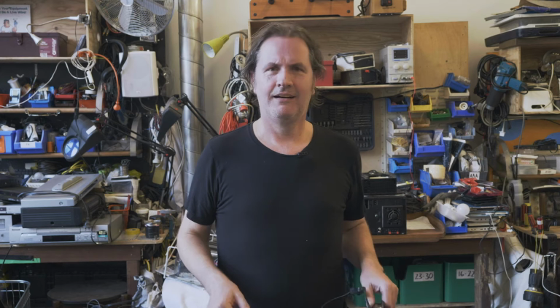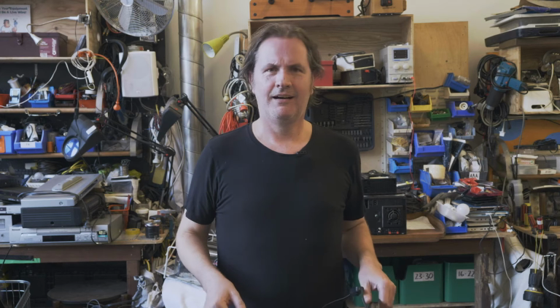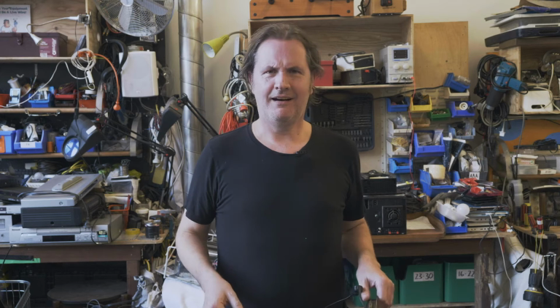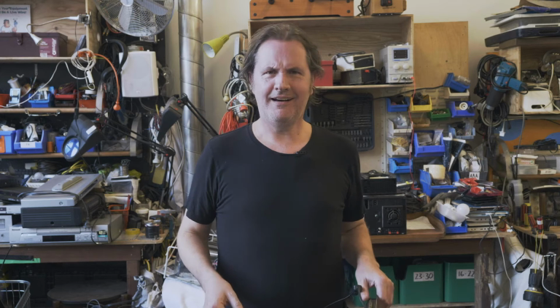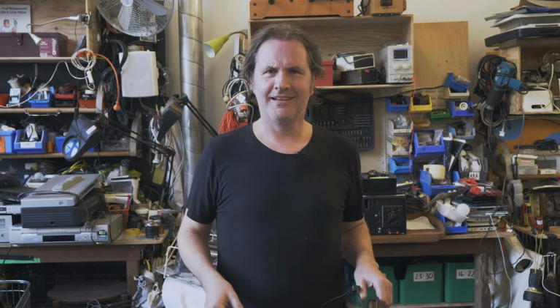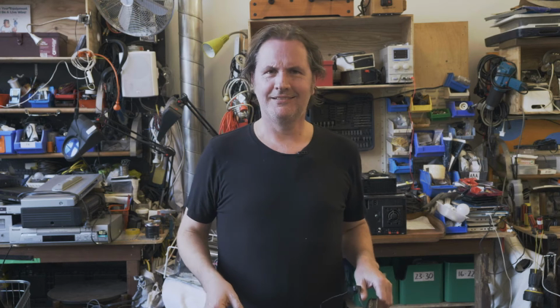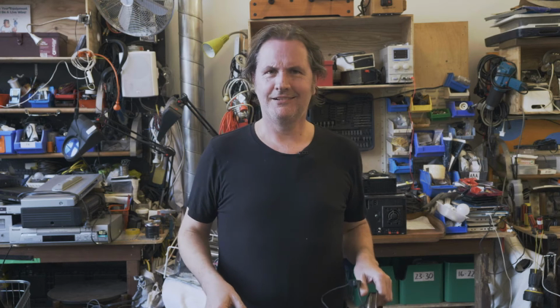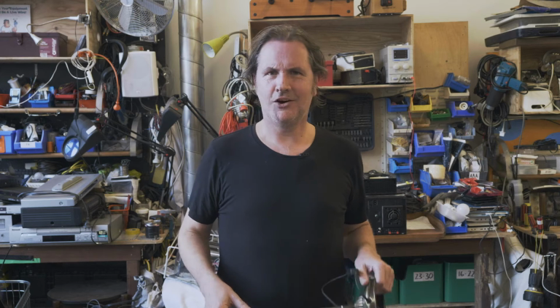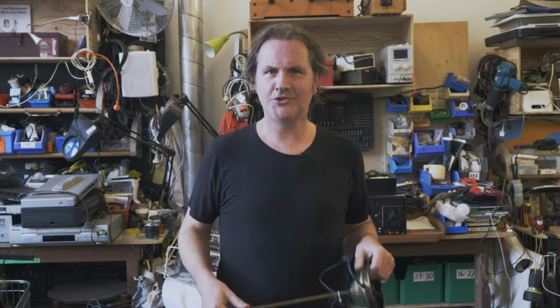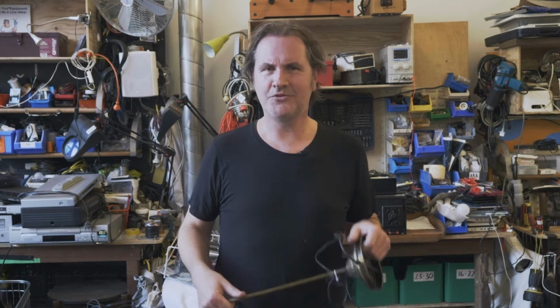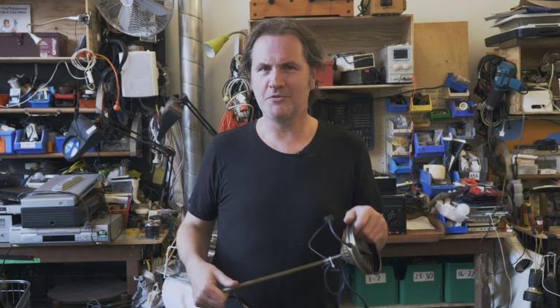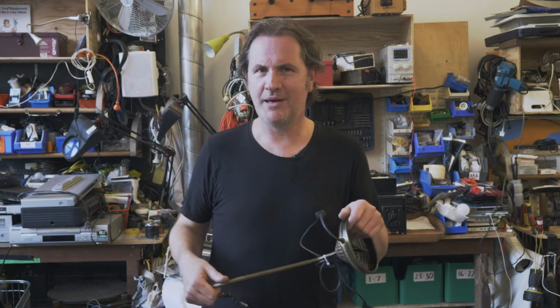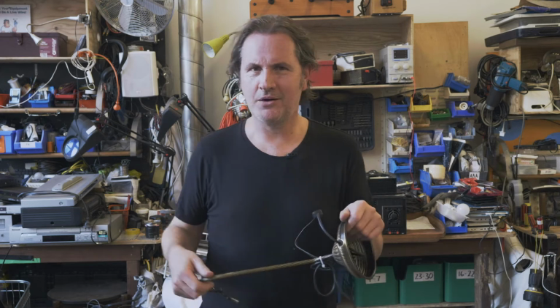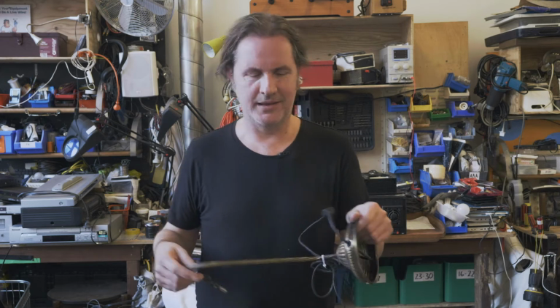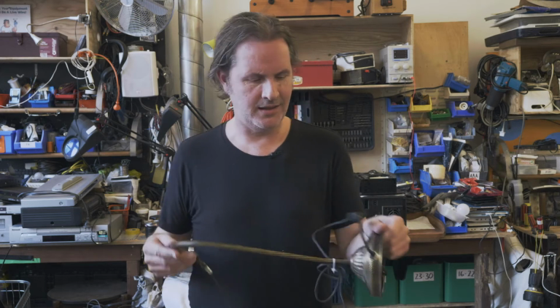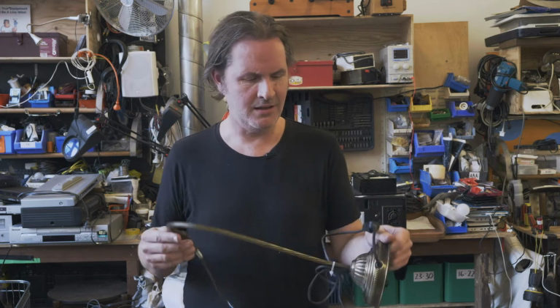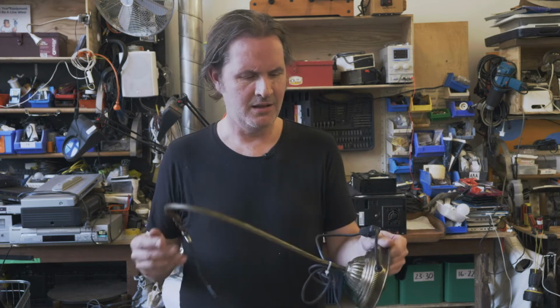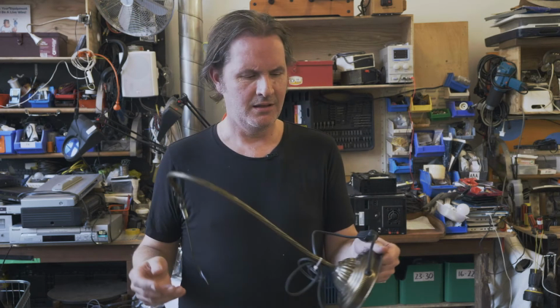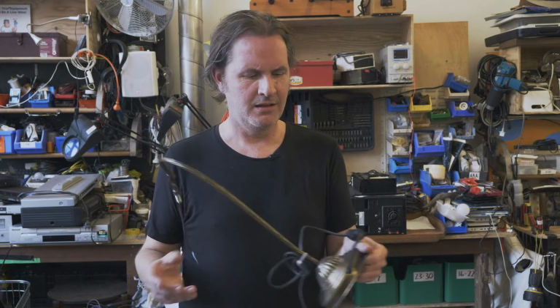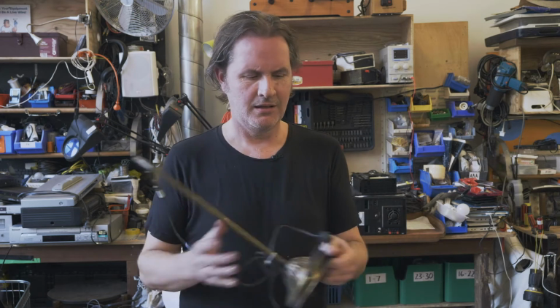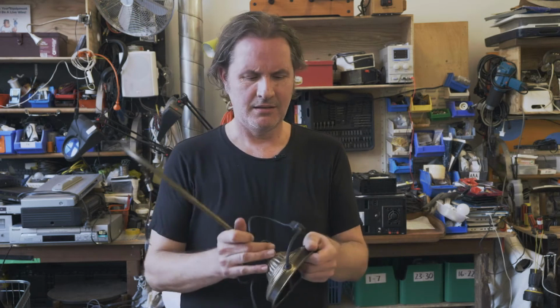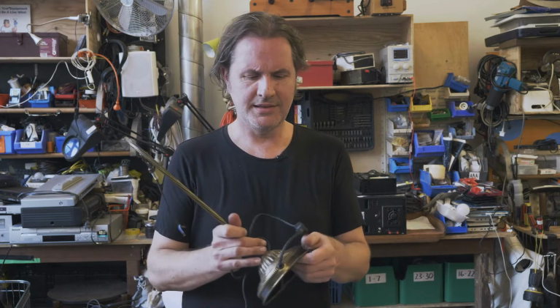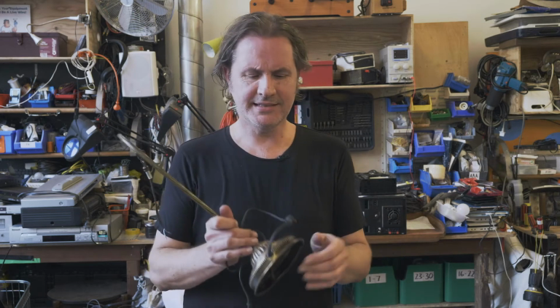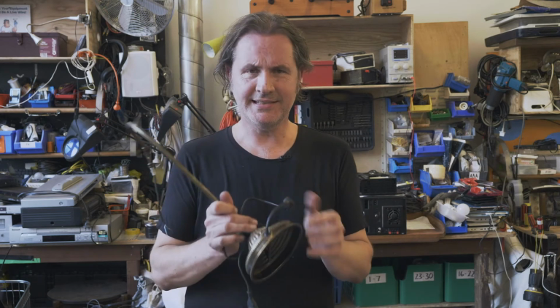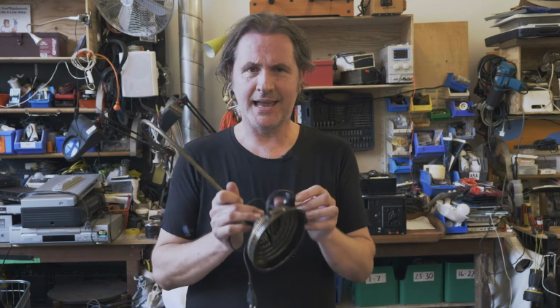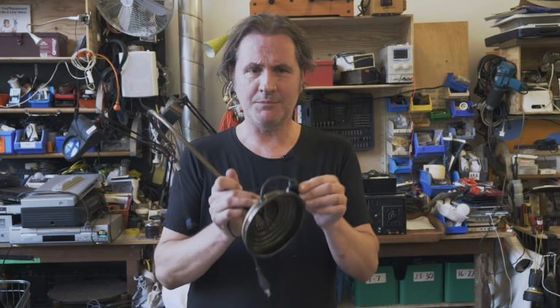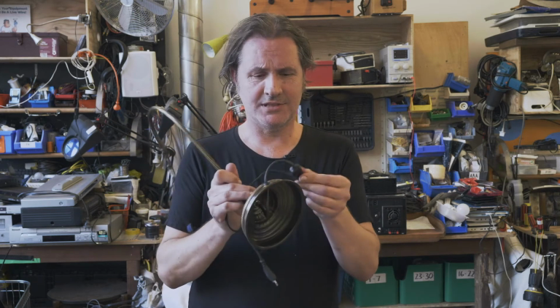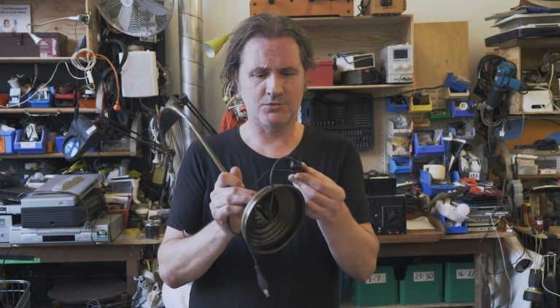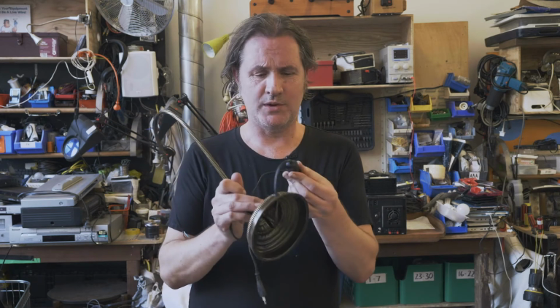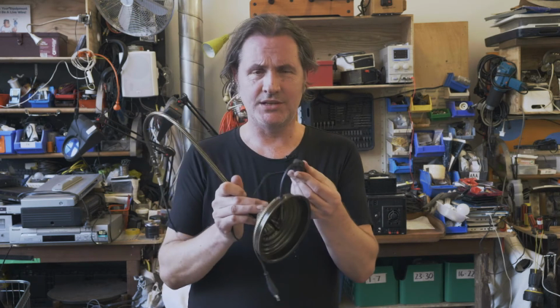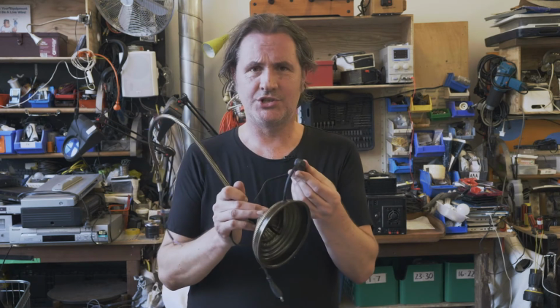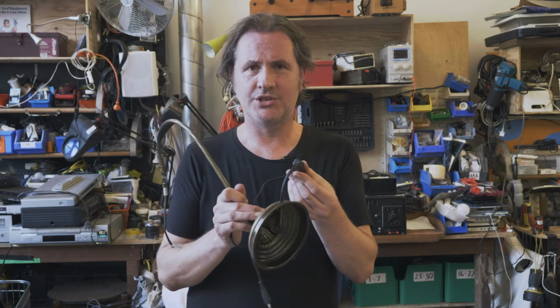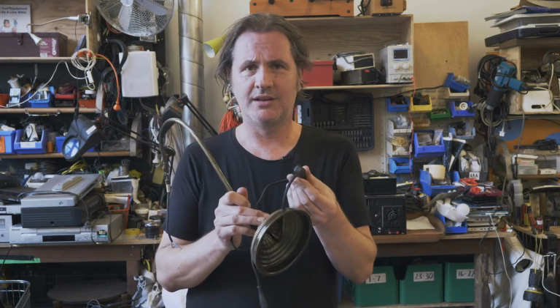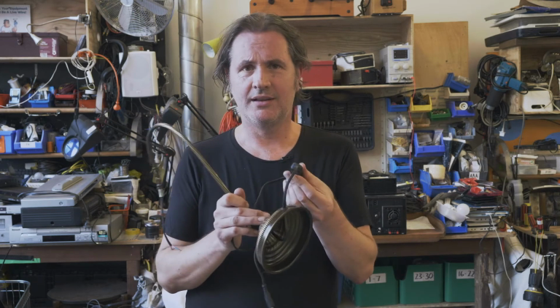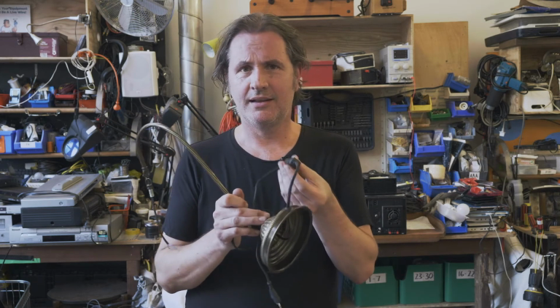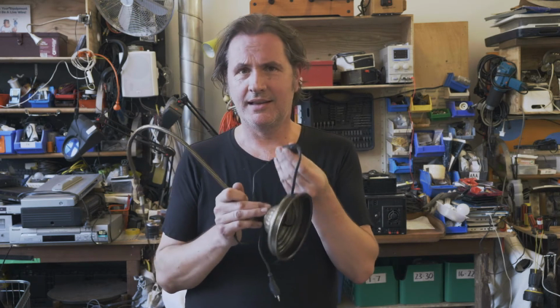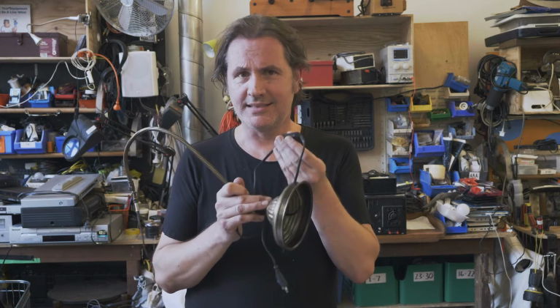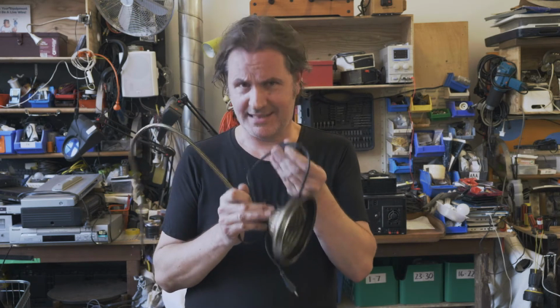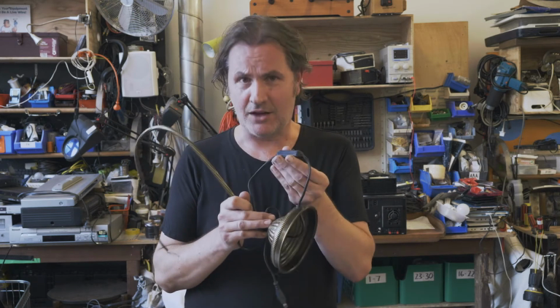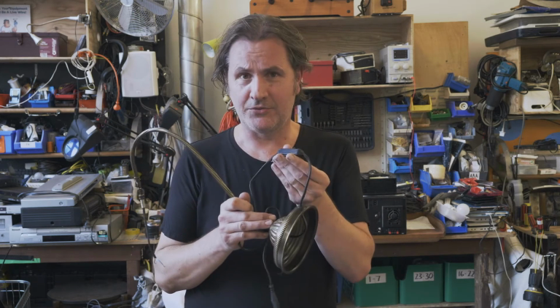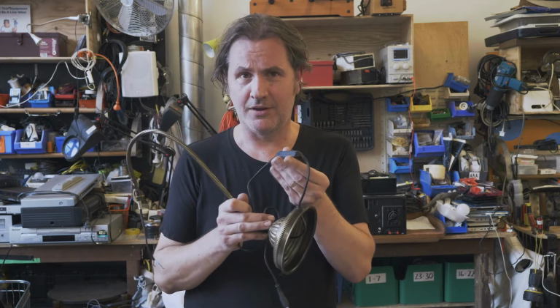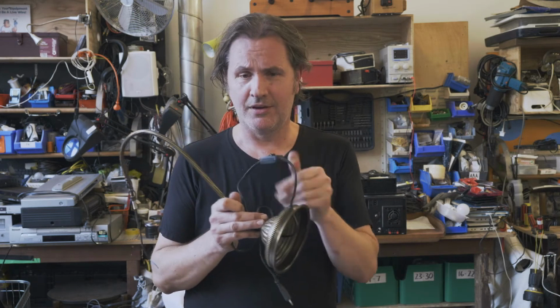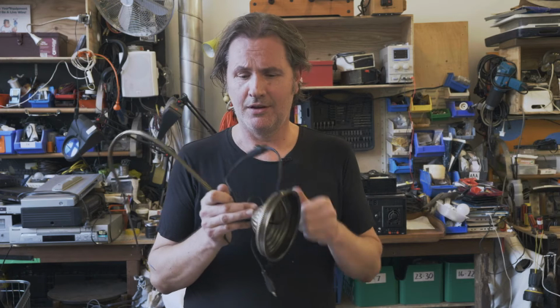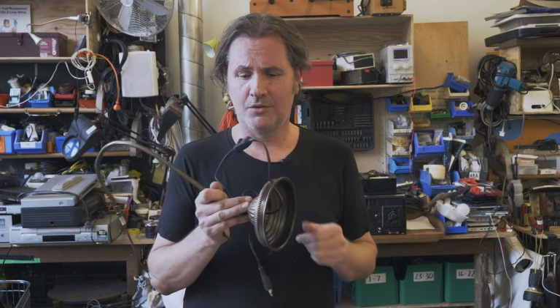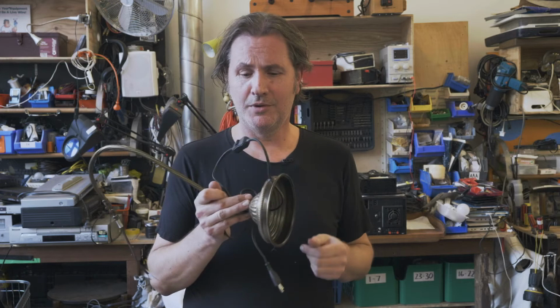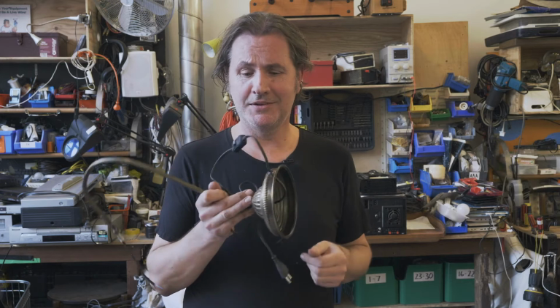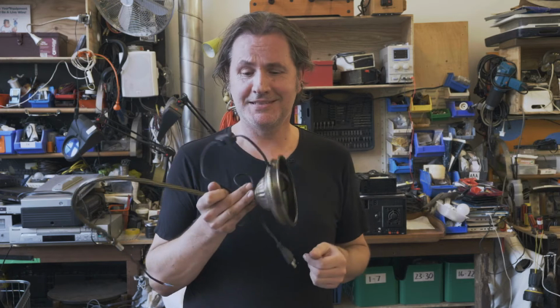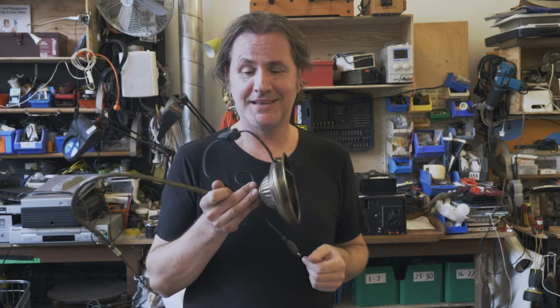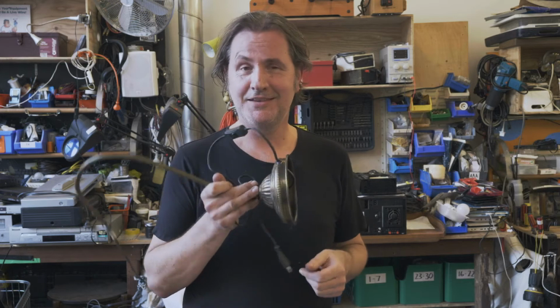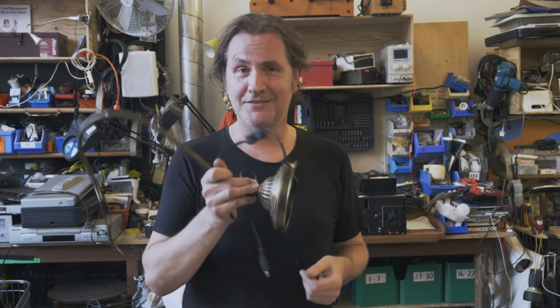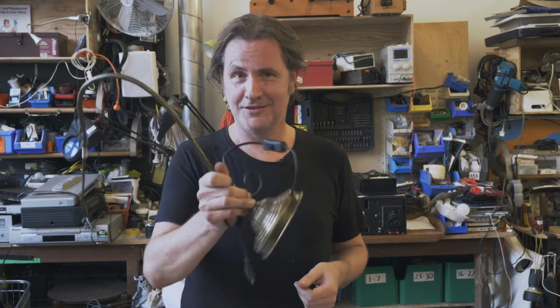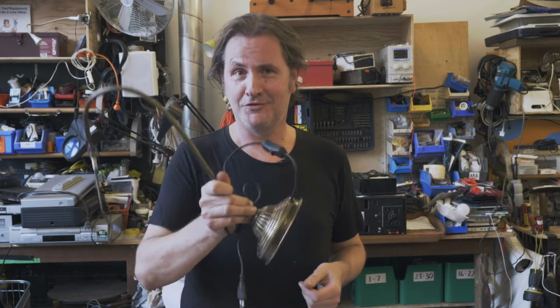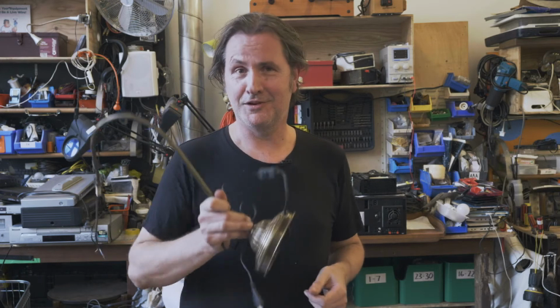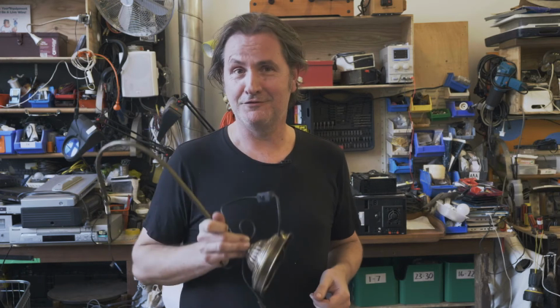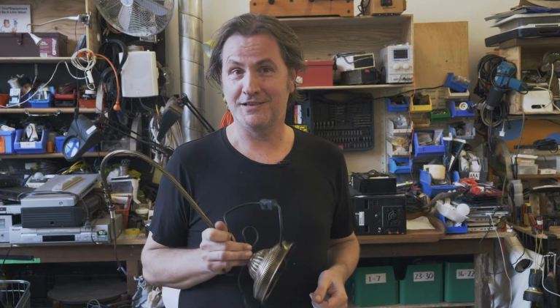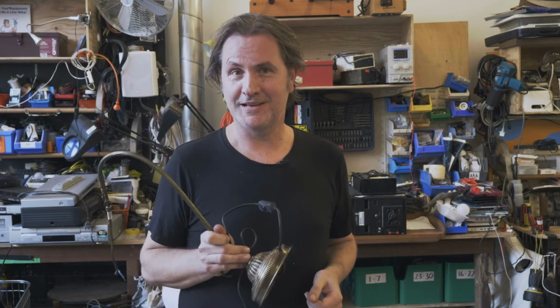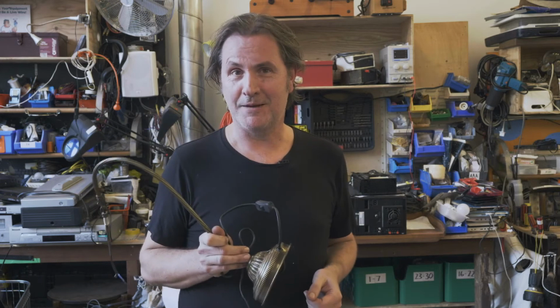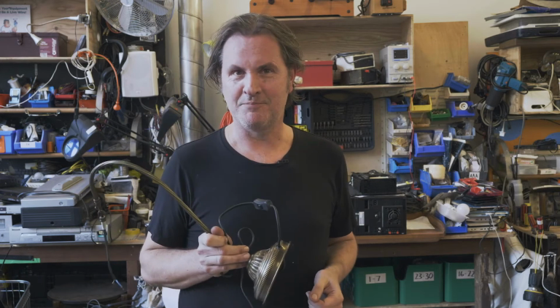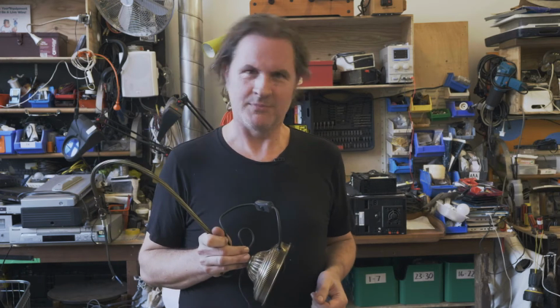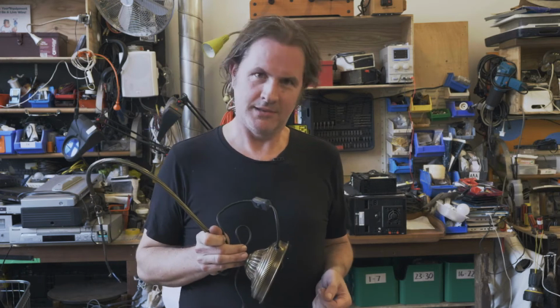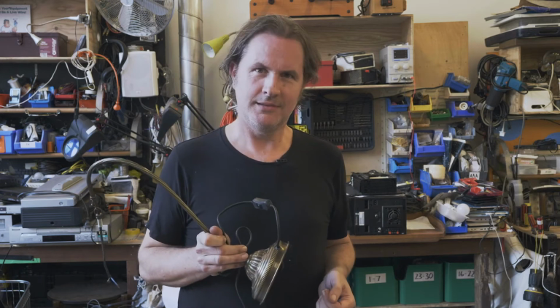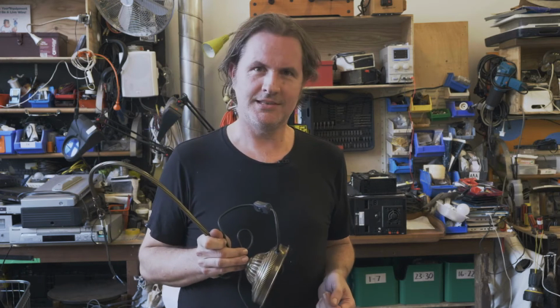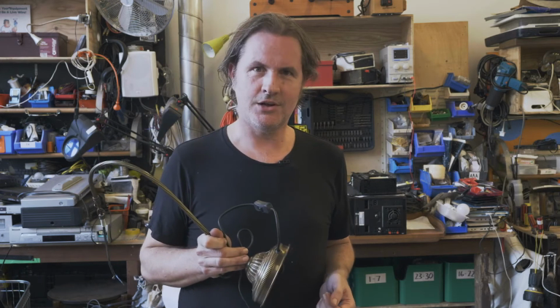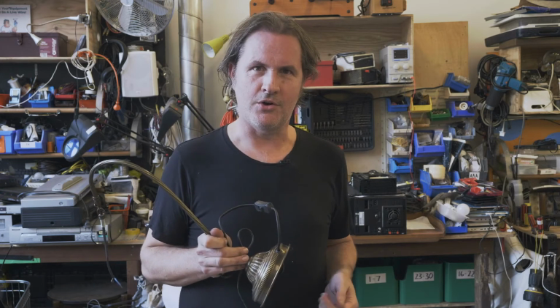Hi! Andre from the Bower here. This lamp switch is stuffed. We're going to see if we can fix it up. Let's go!